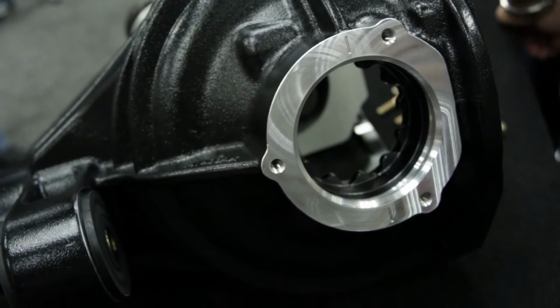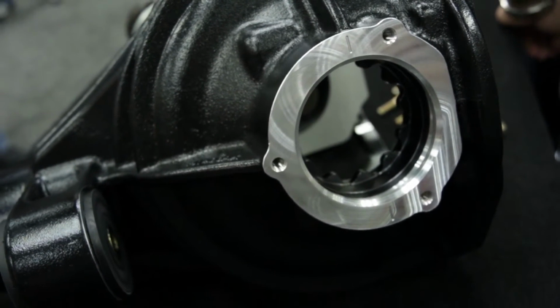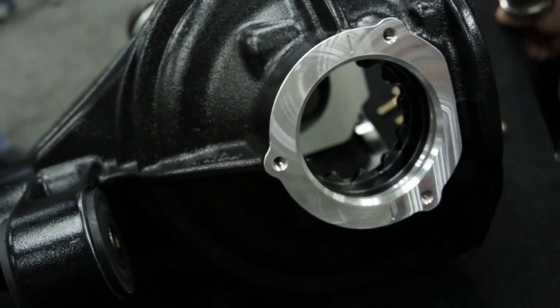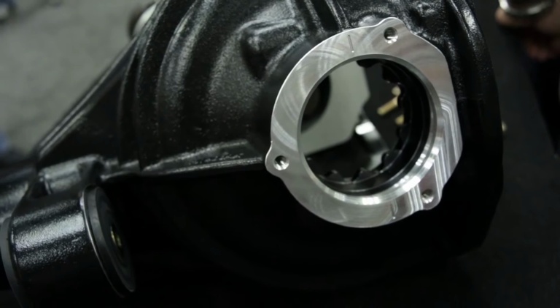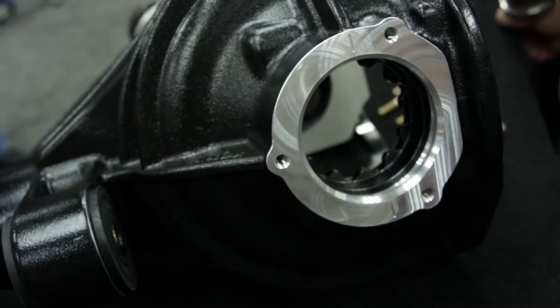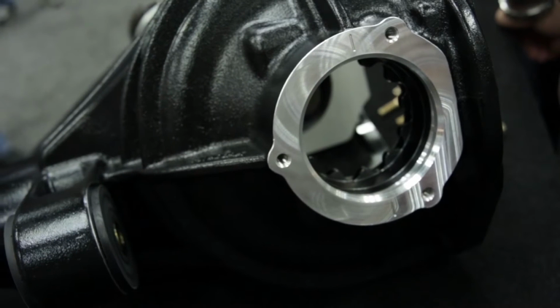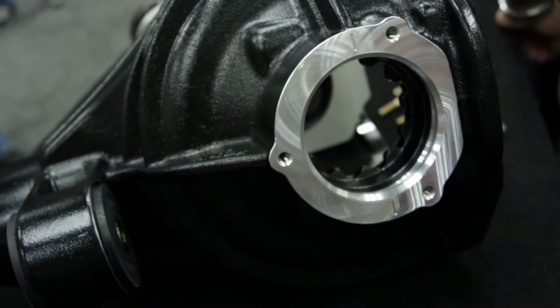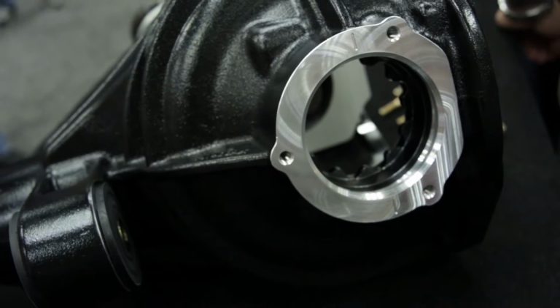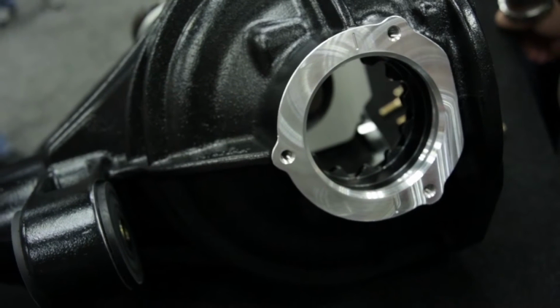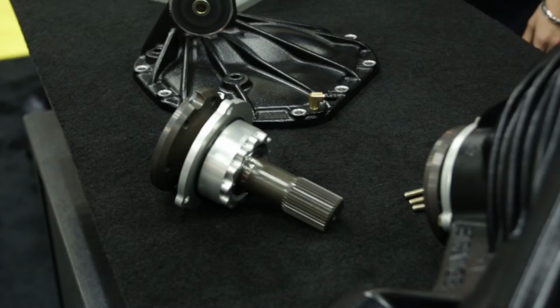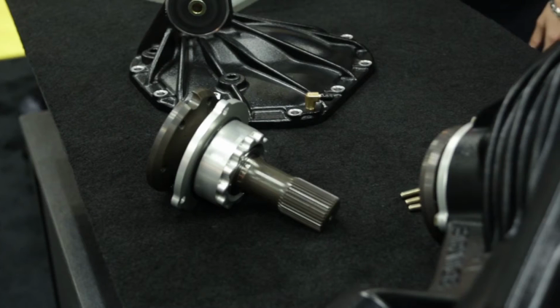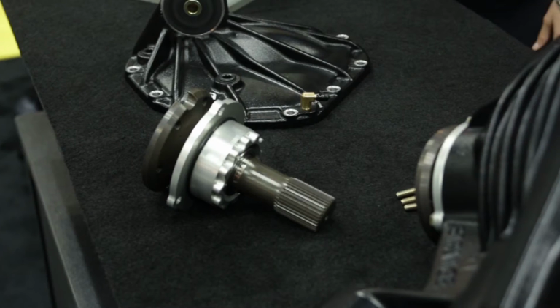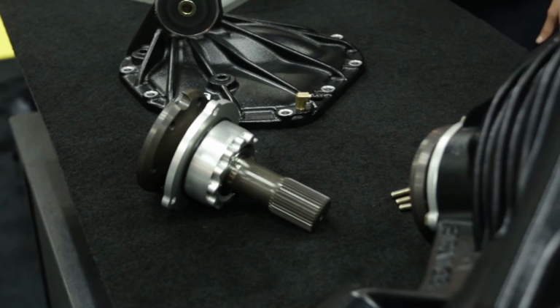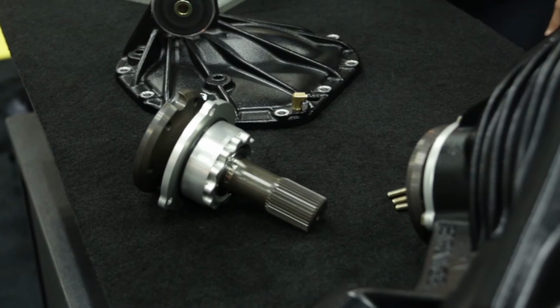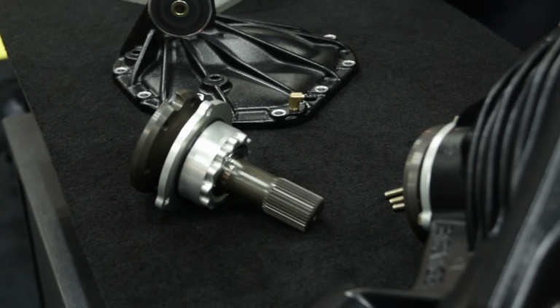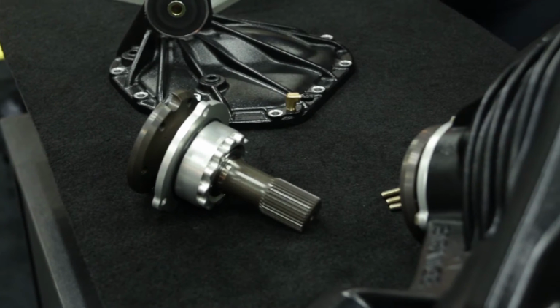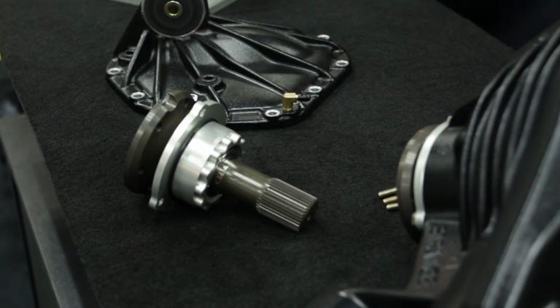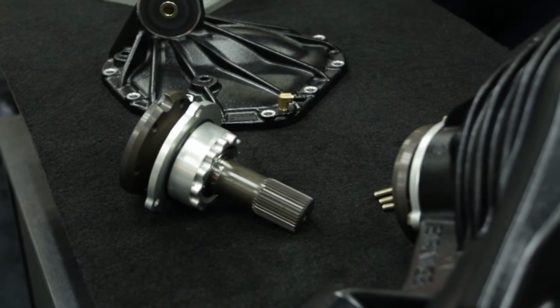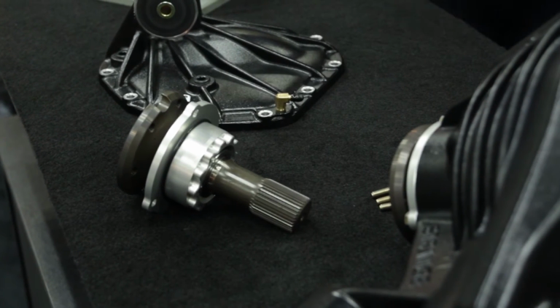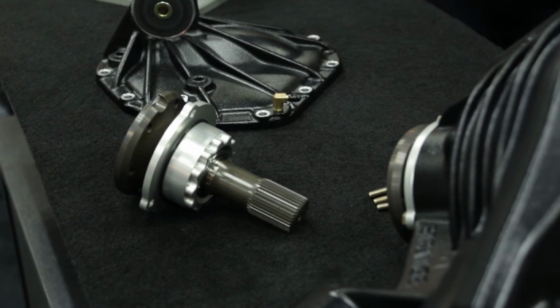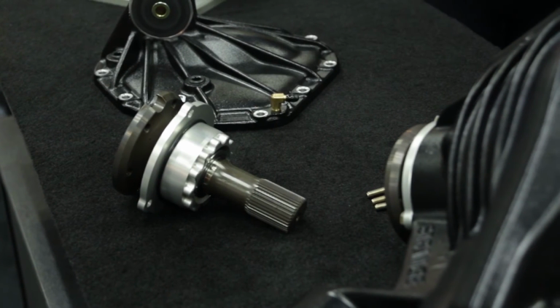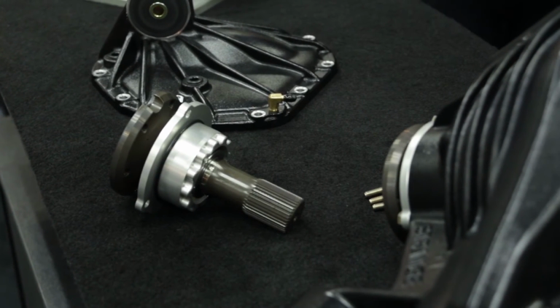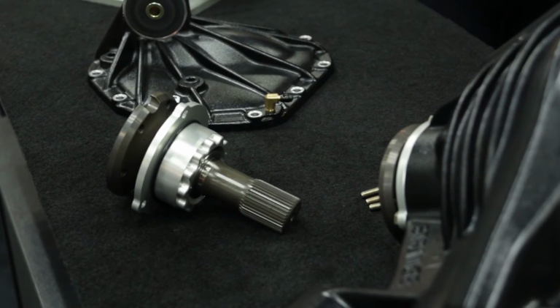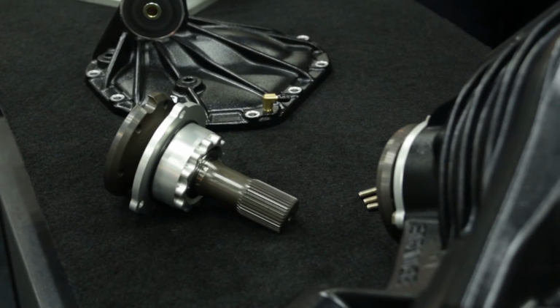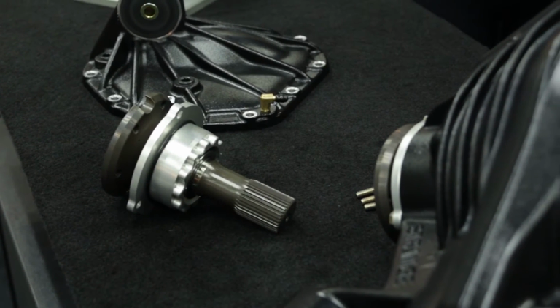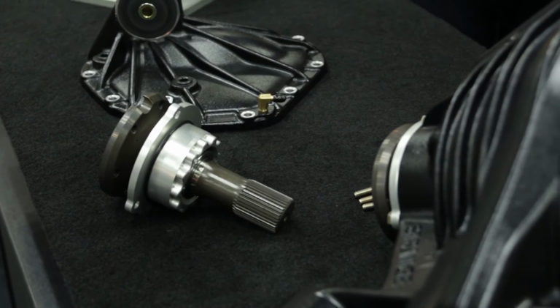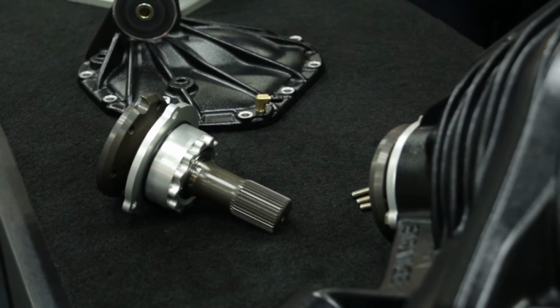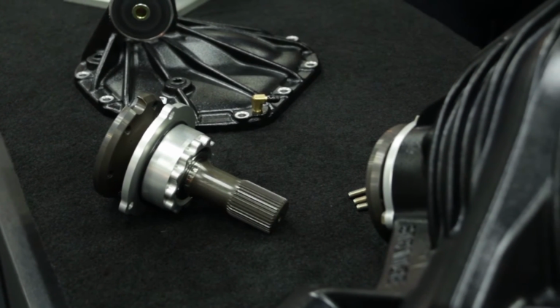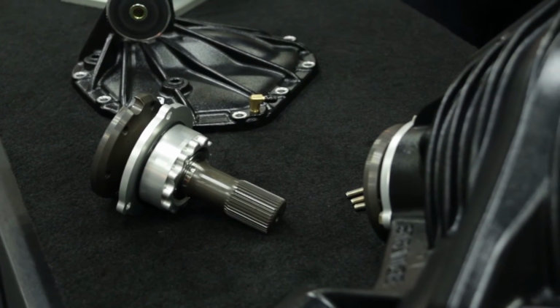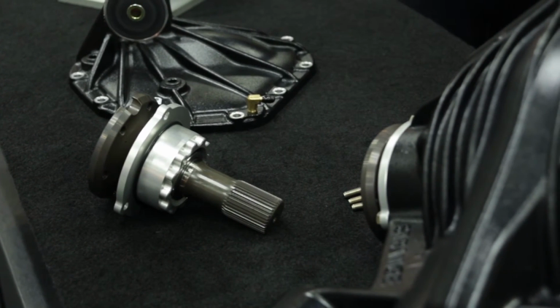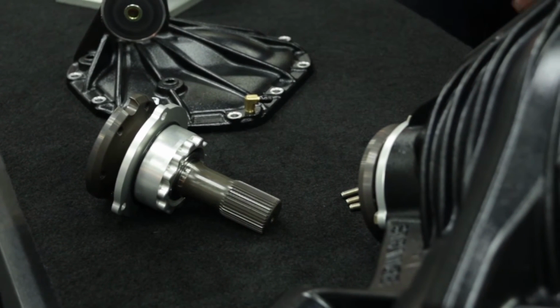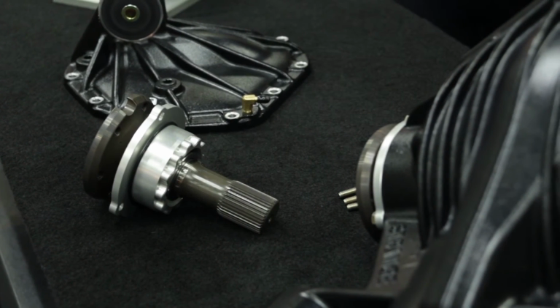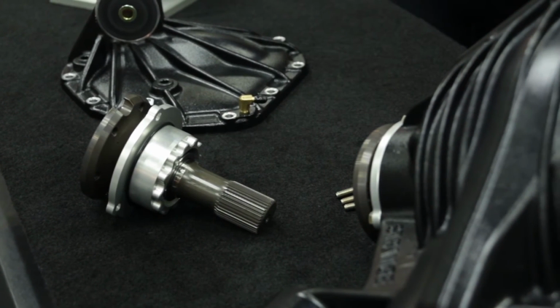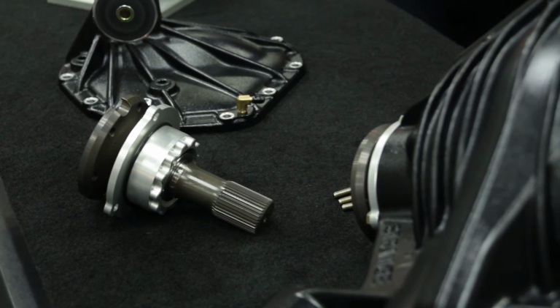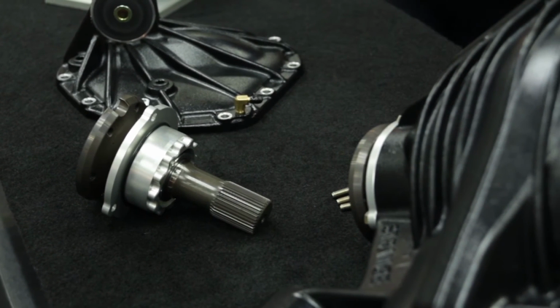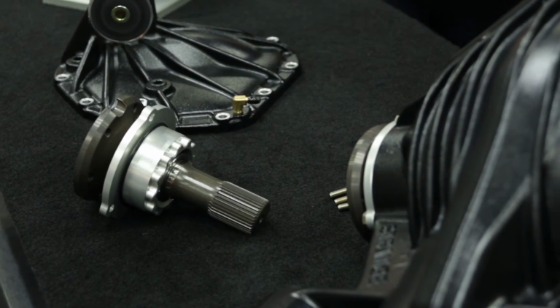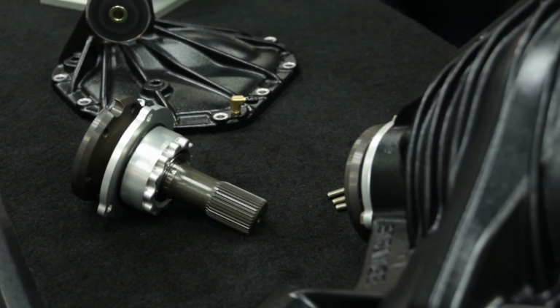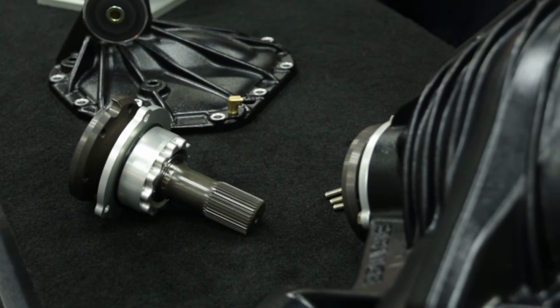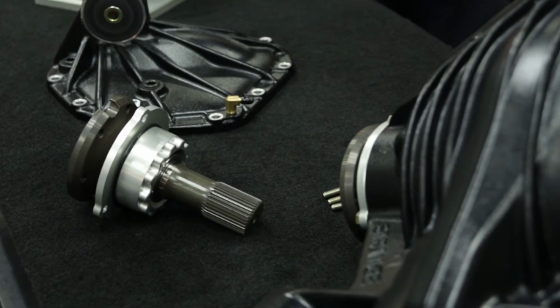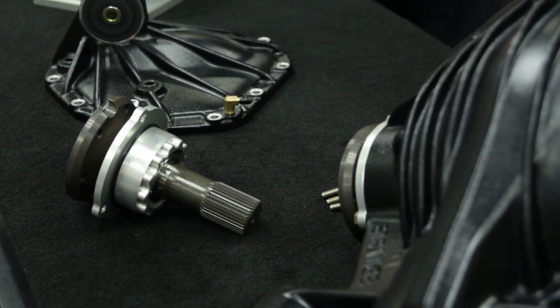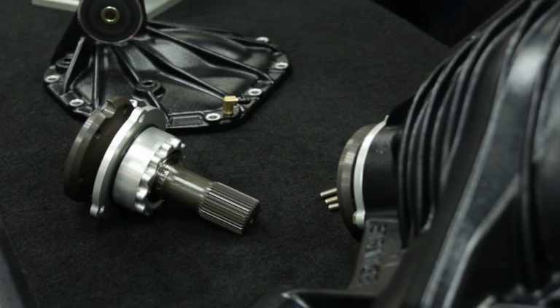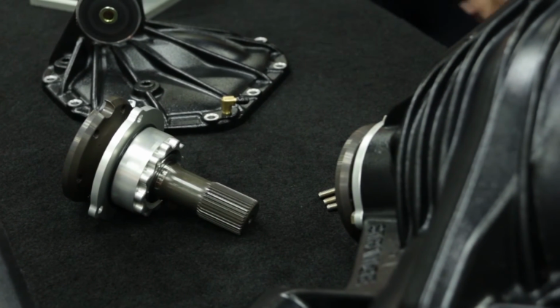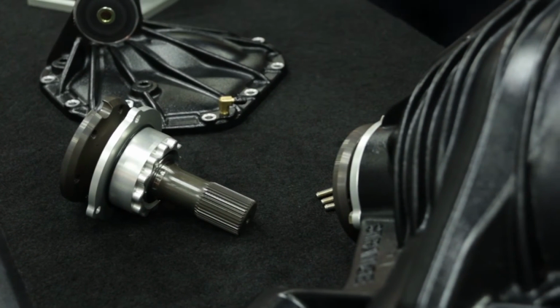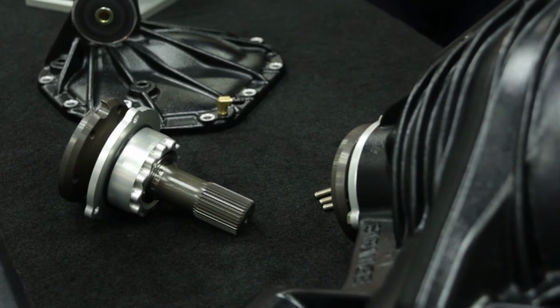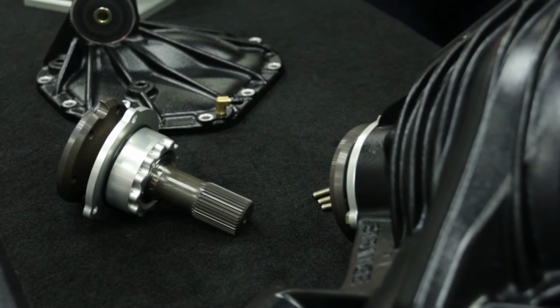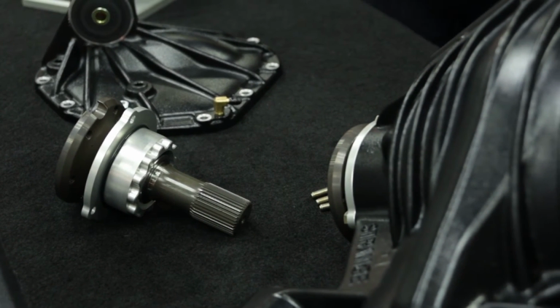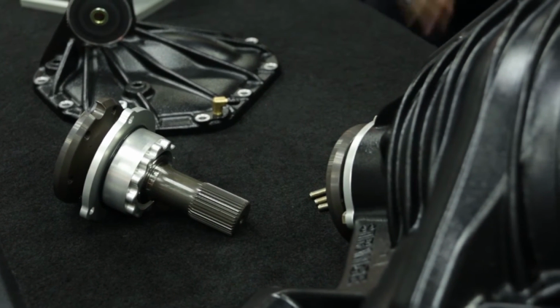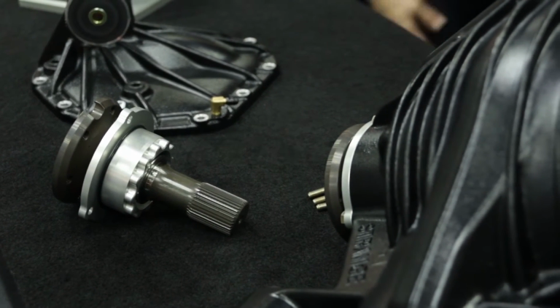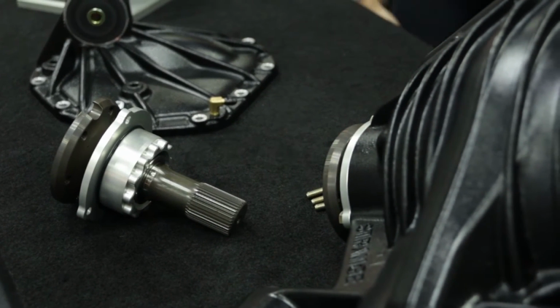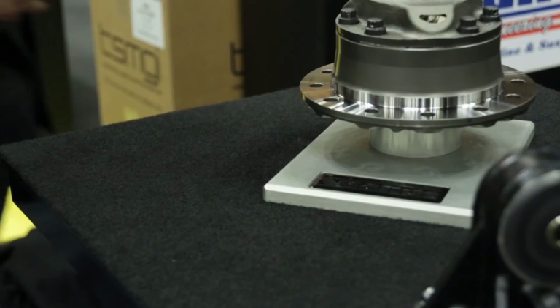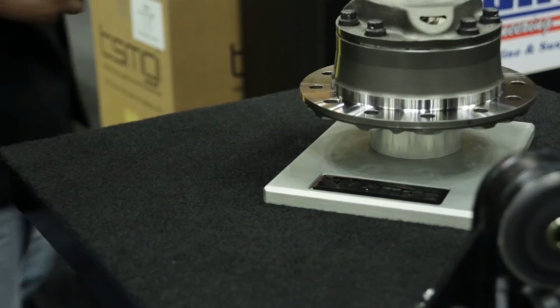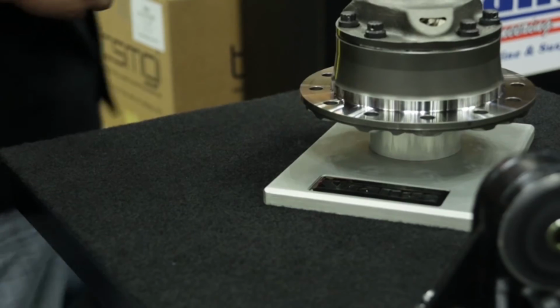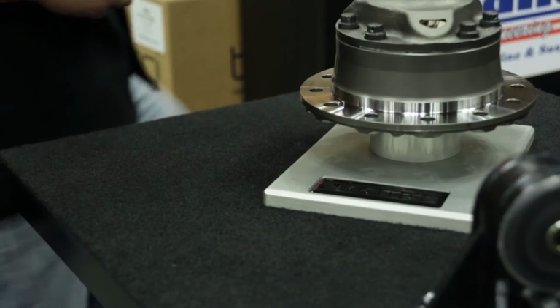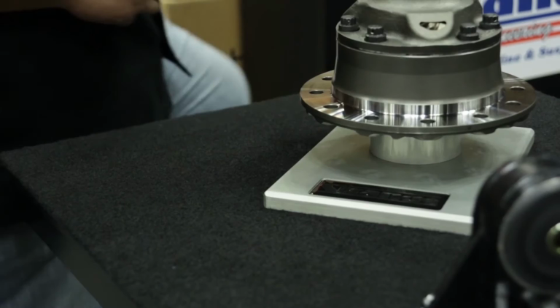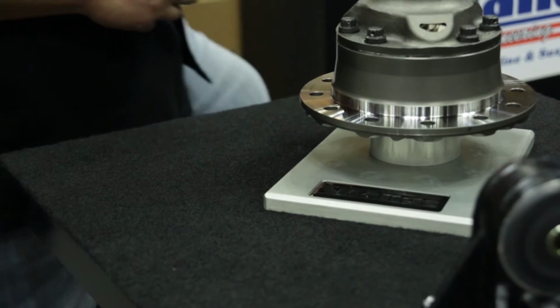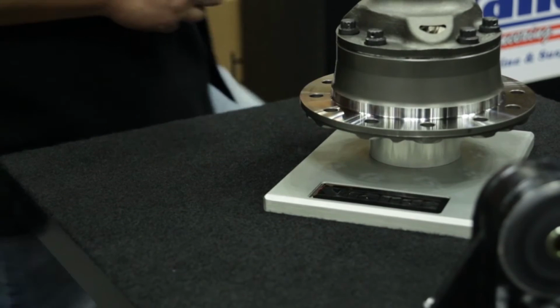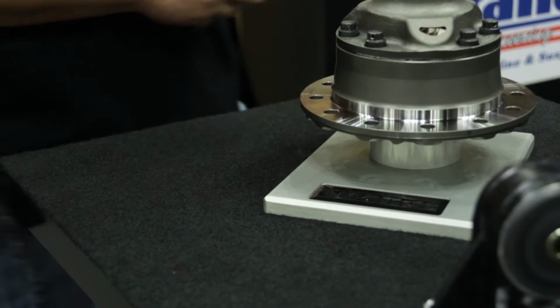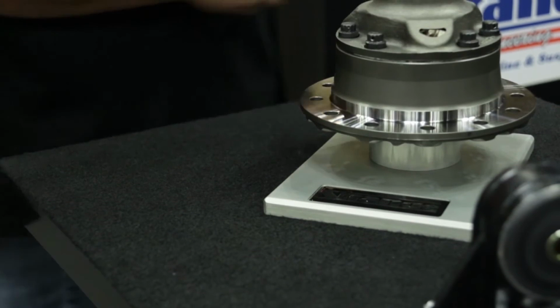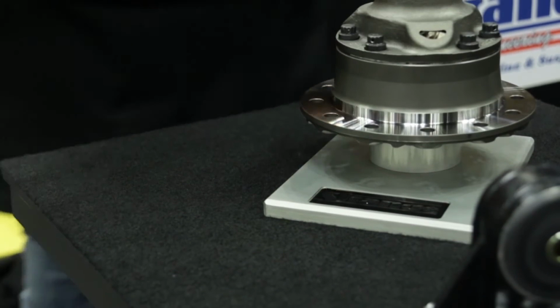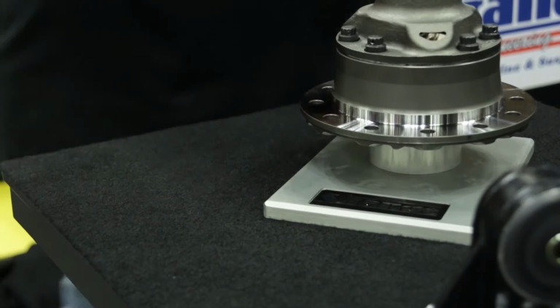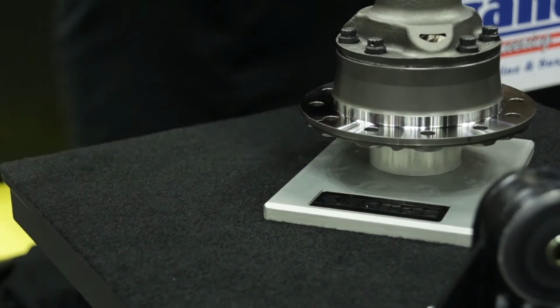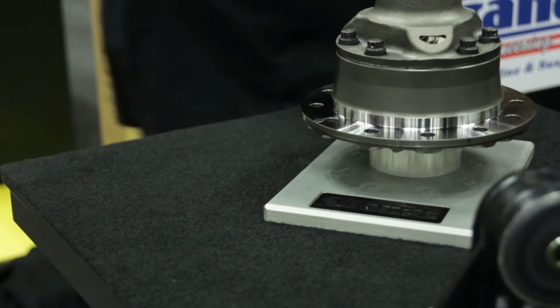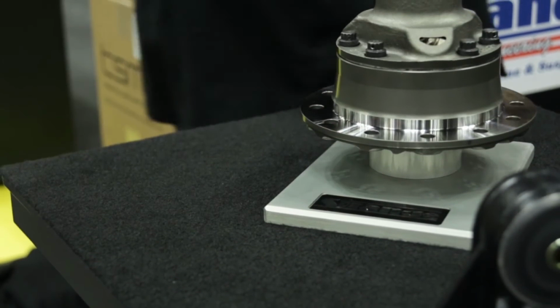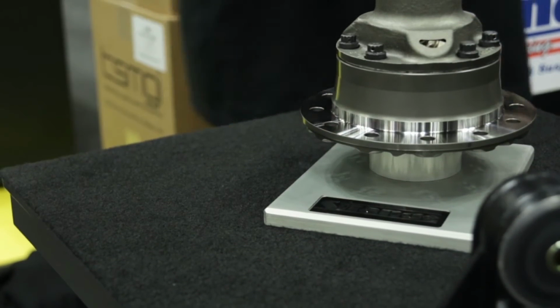Other services that Strange offers is our micro blue process for our gears and bearings, which decreases resistance within the gears.